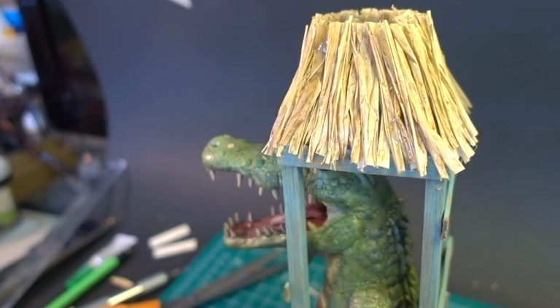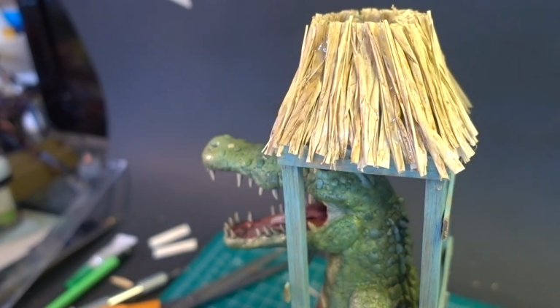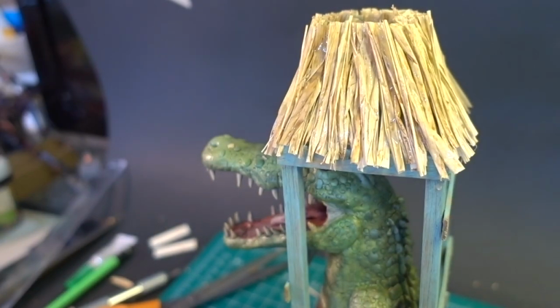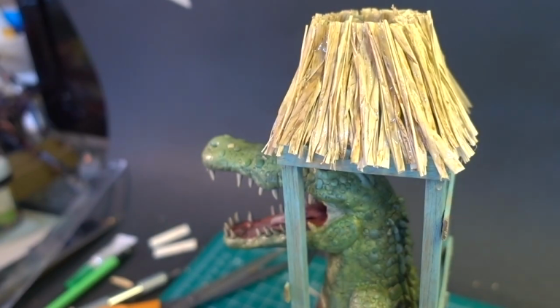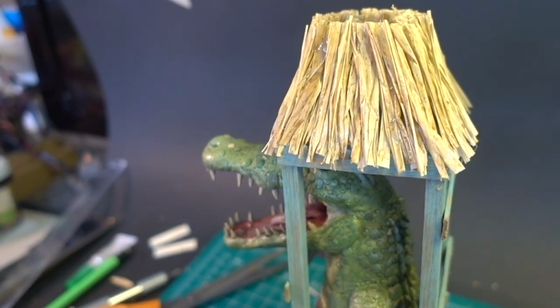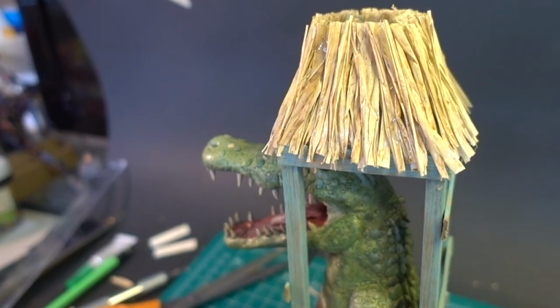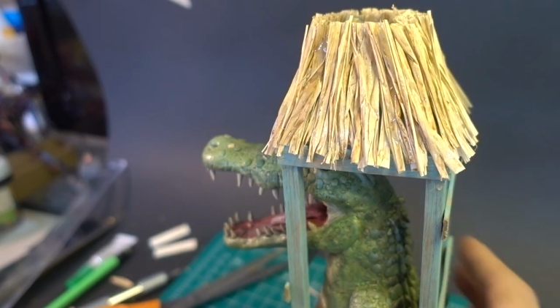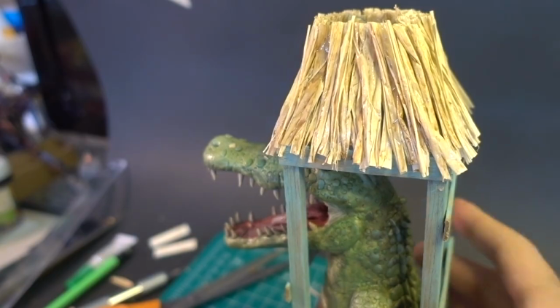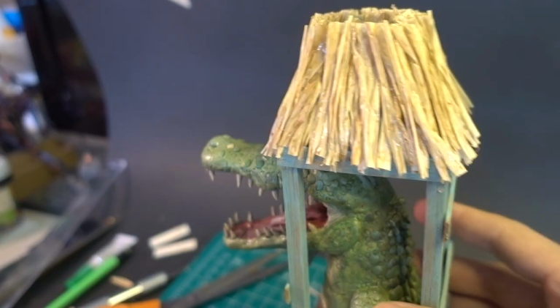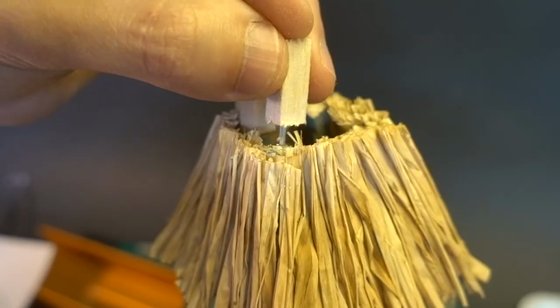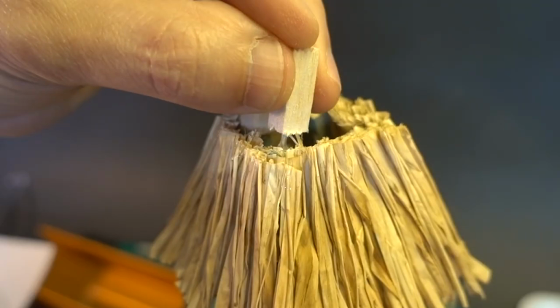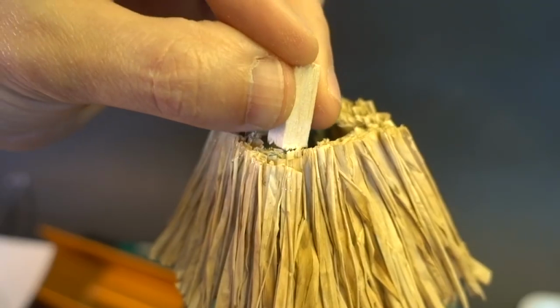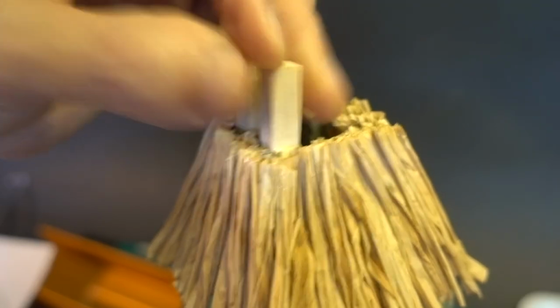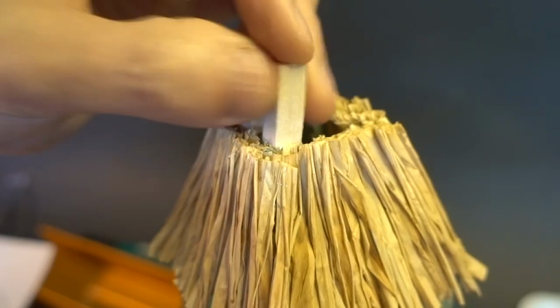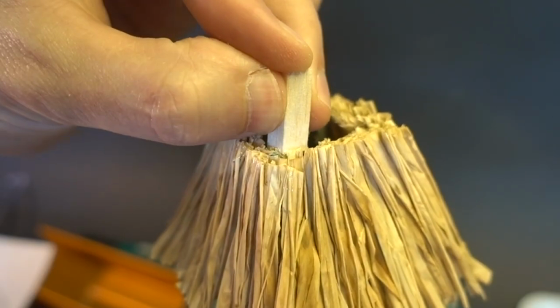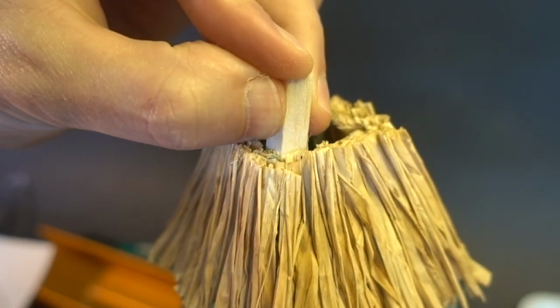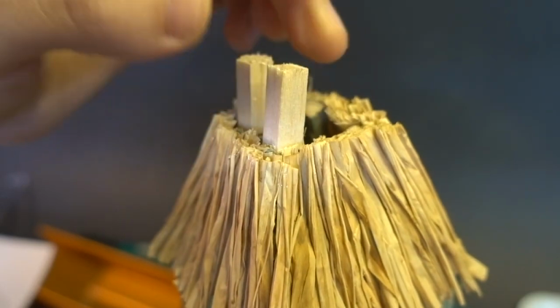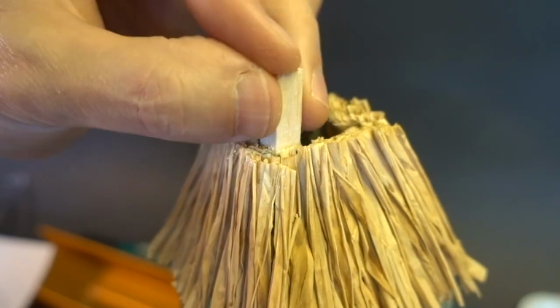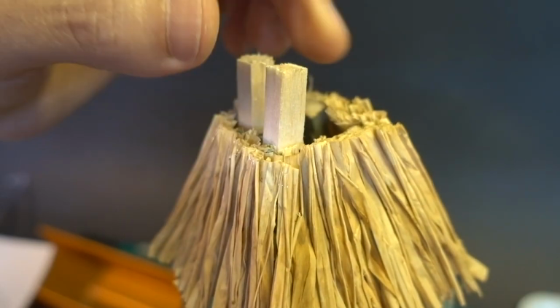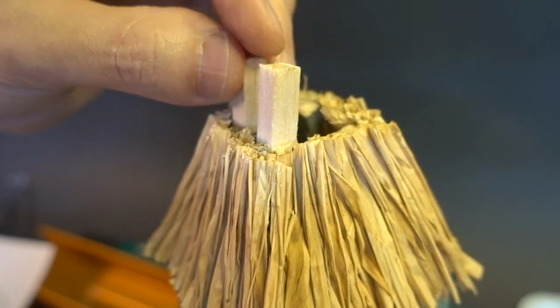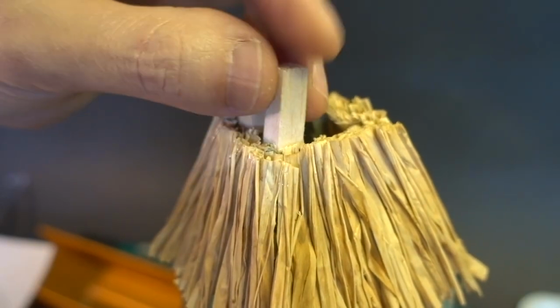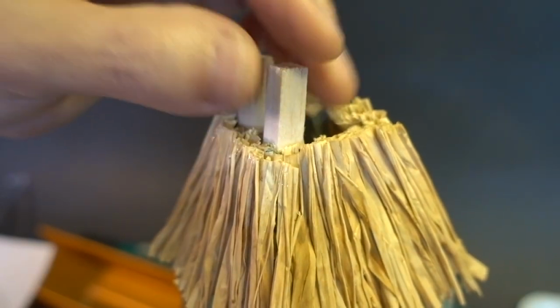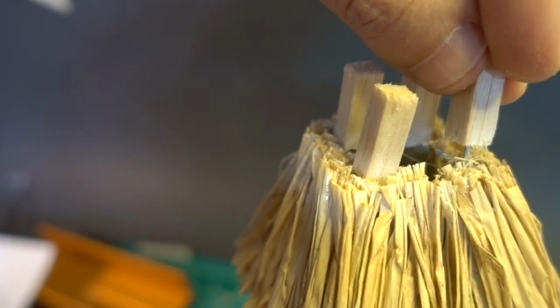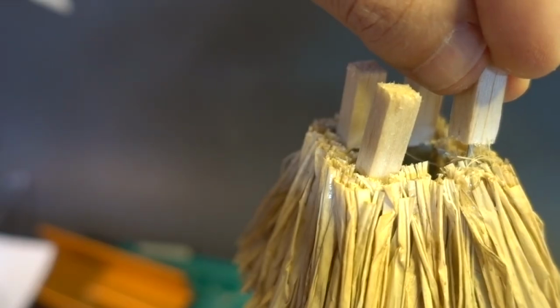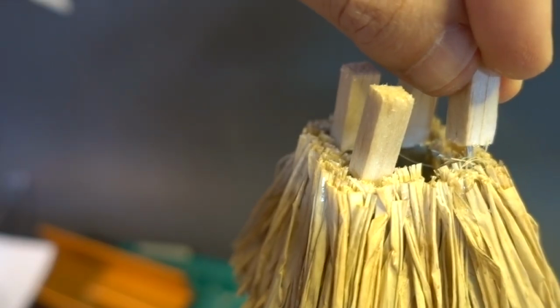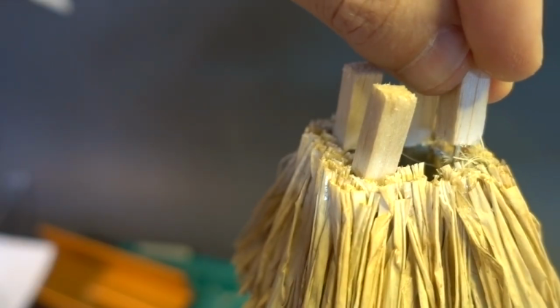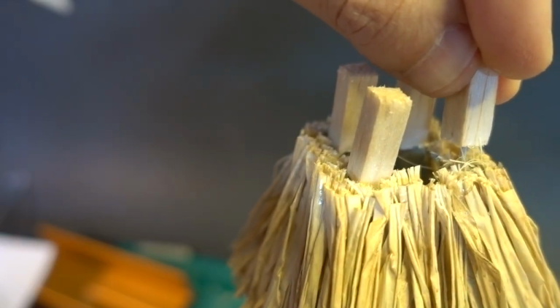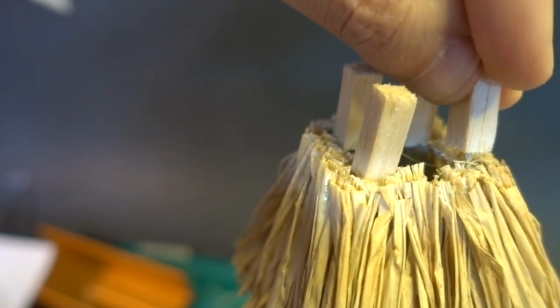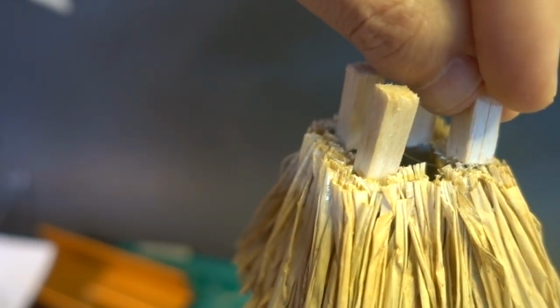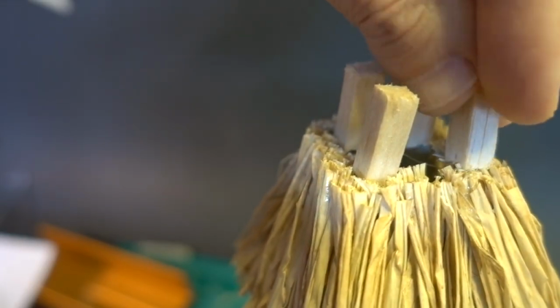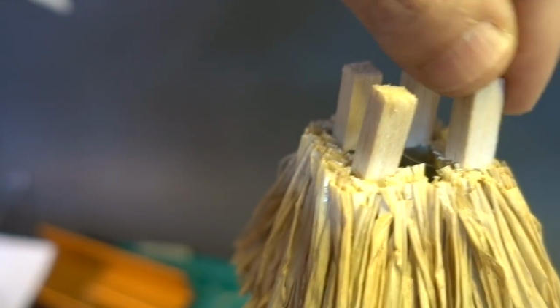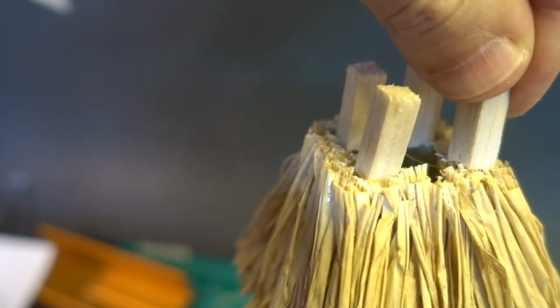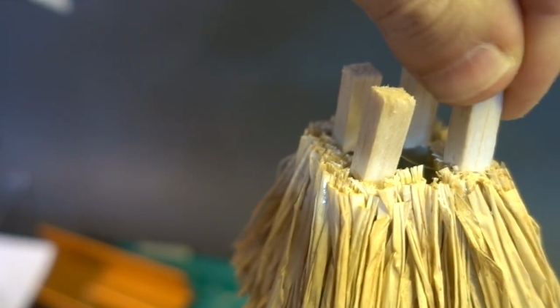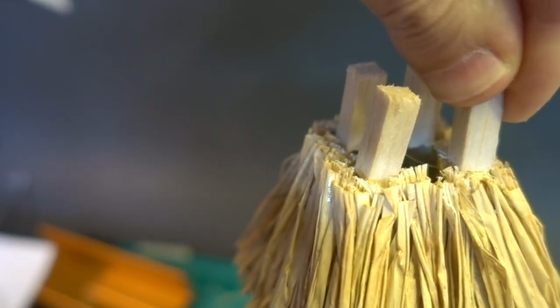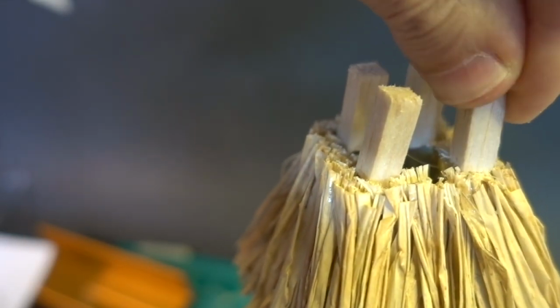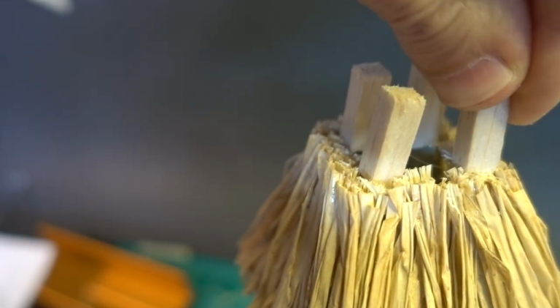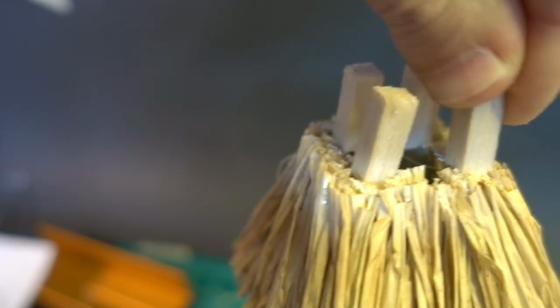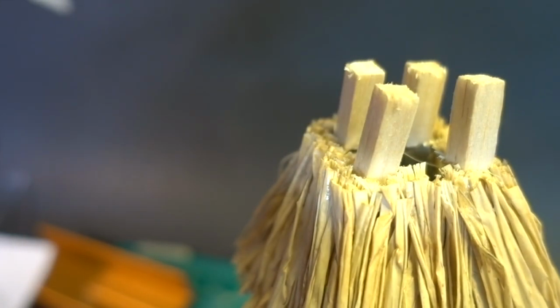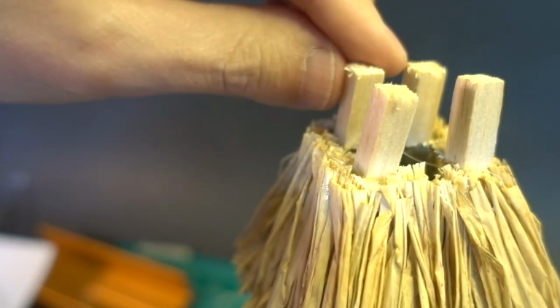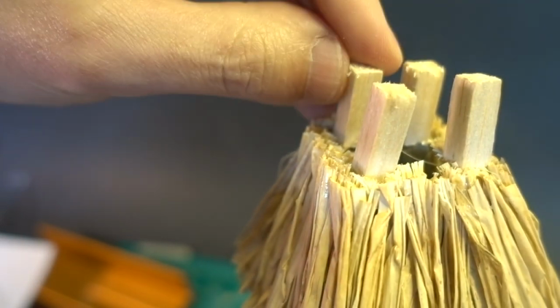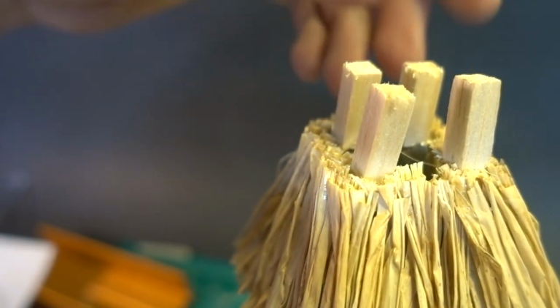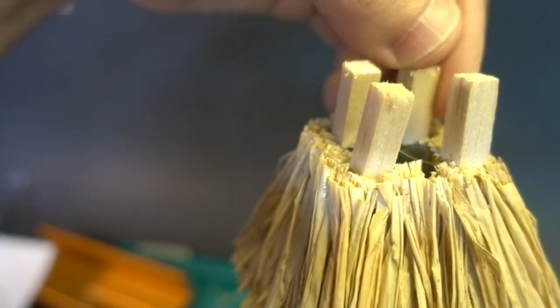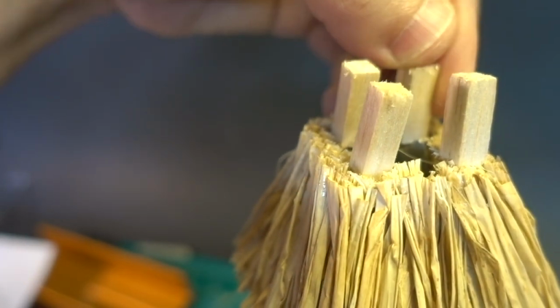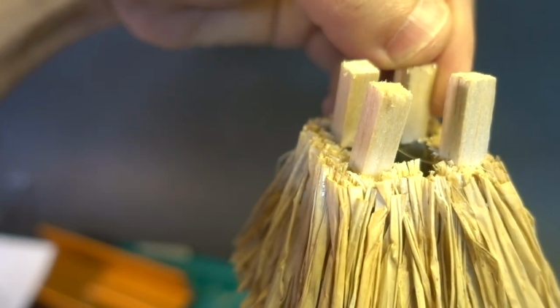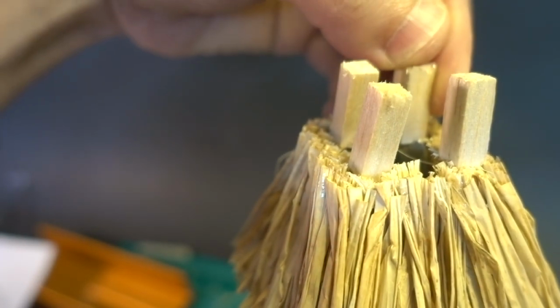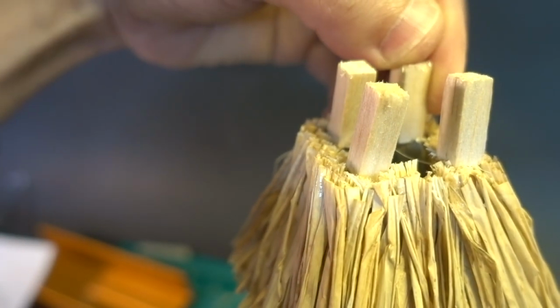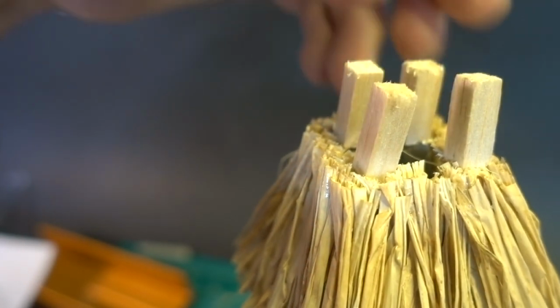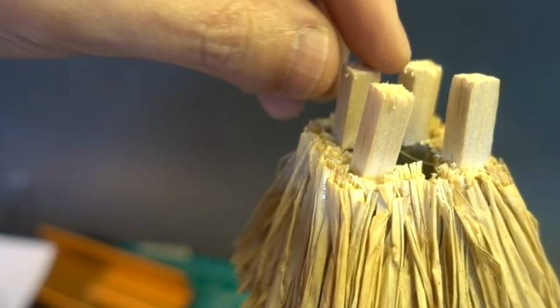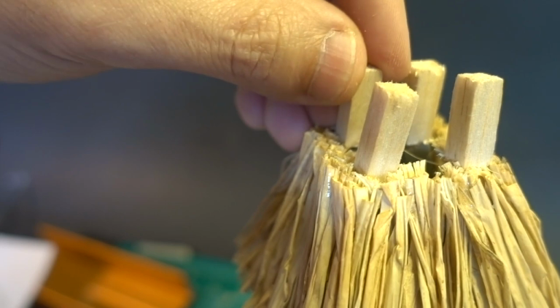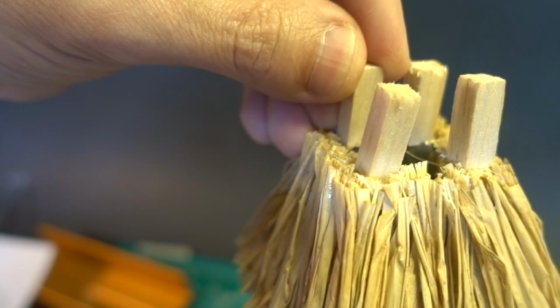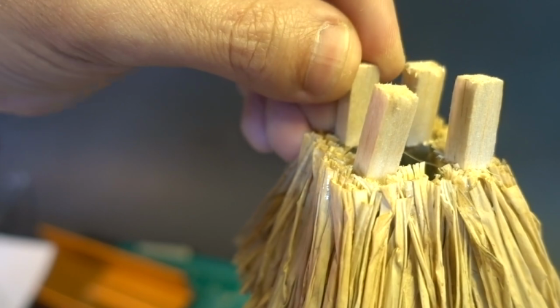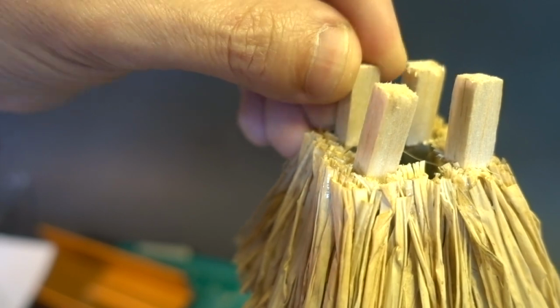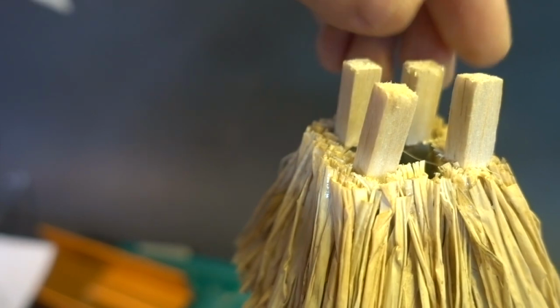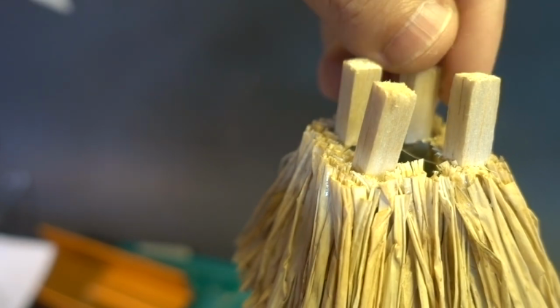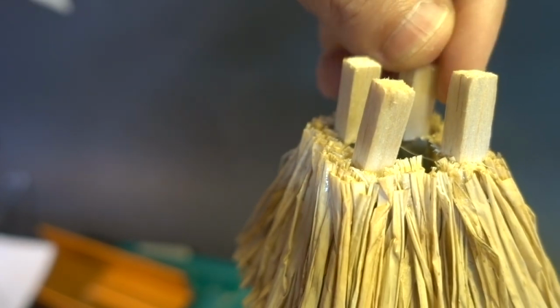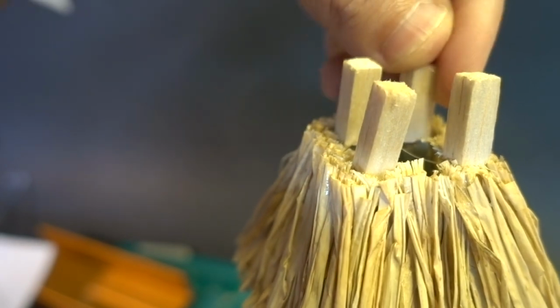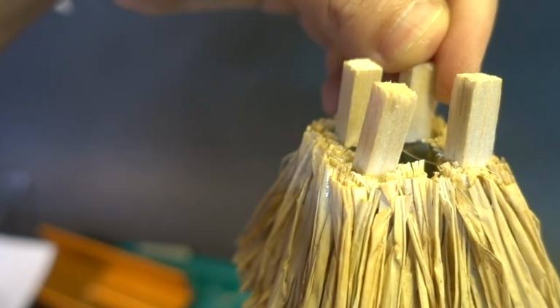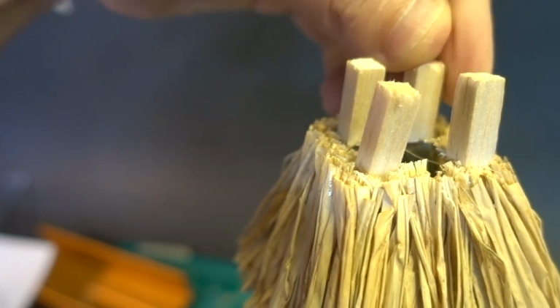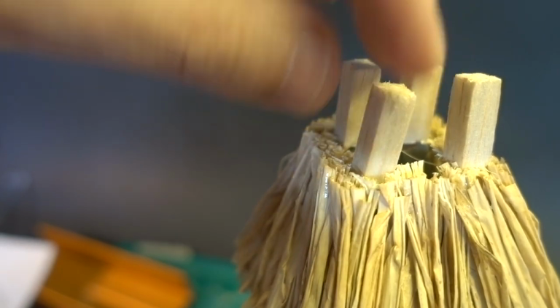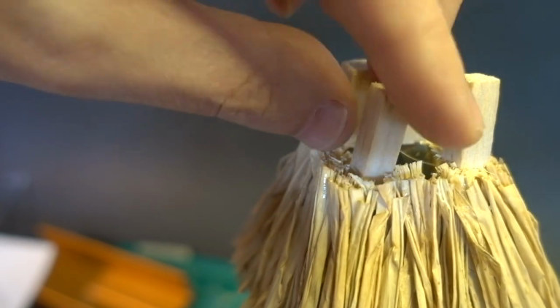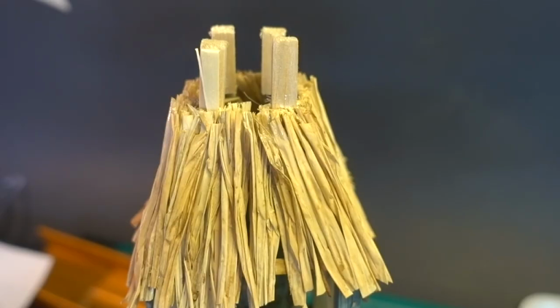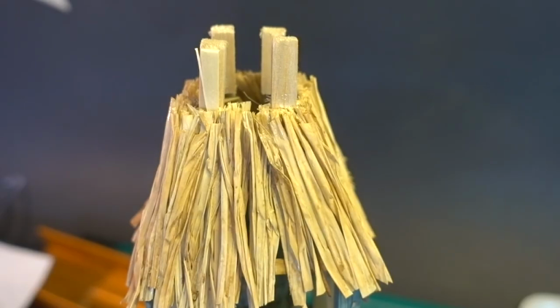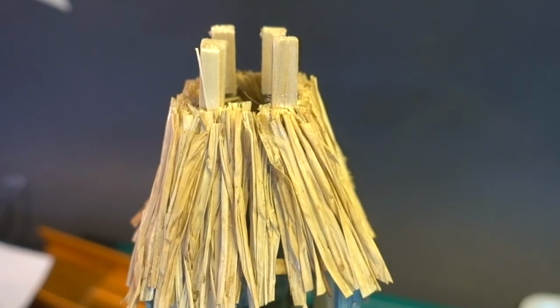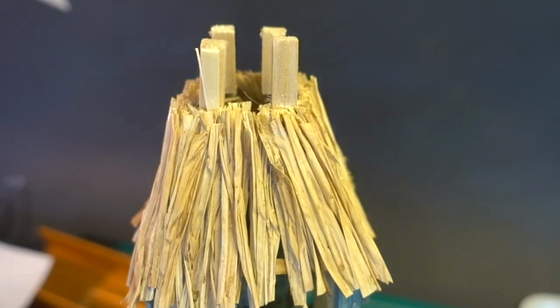Finally, the top of the tower. Like an elevator of mediocrity, the higher we go on this tower, the shoddier this craftsmanship gets.